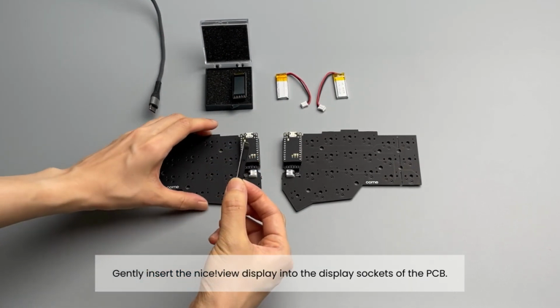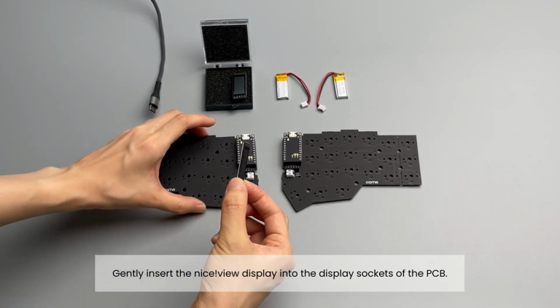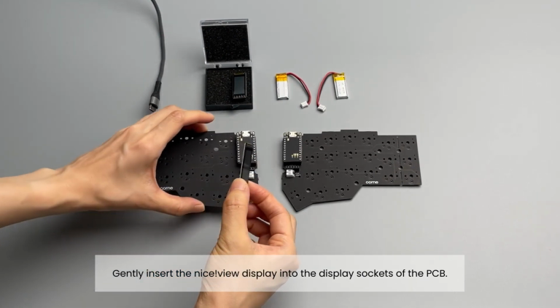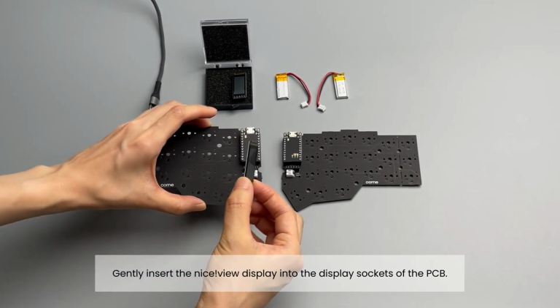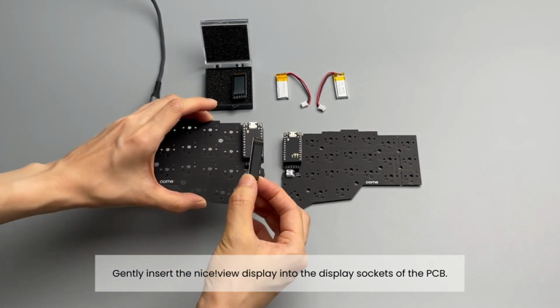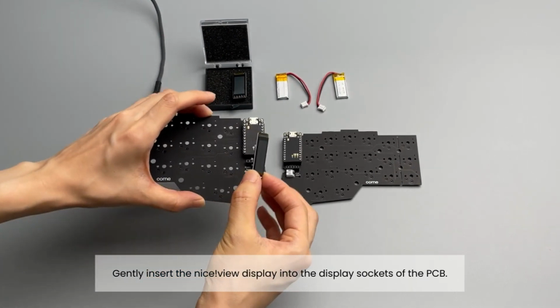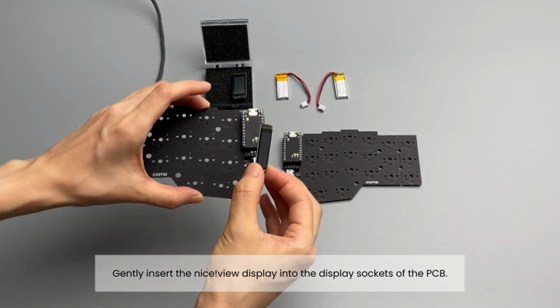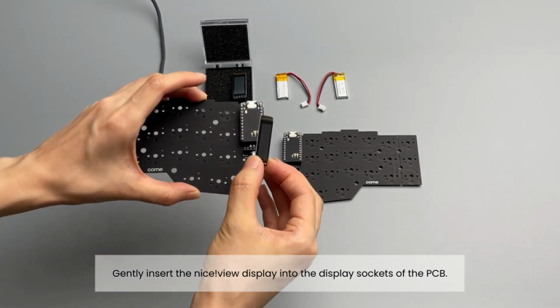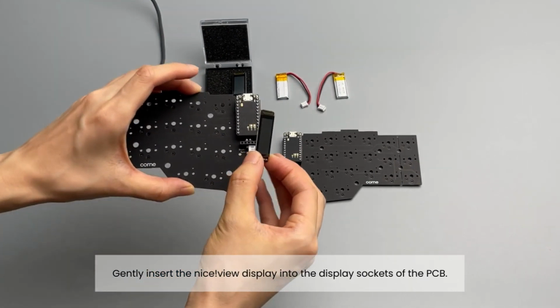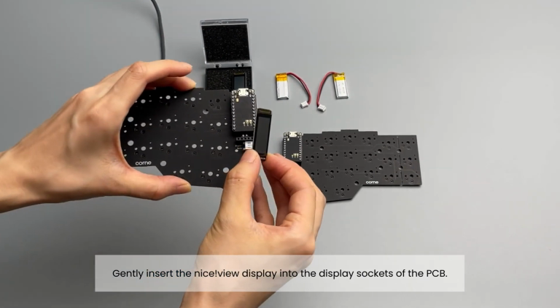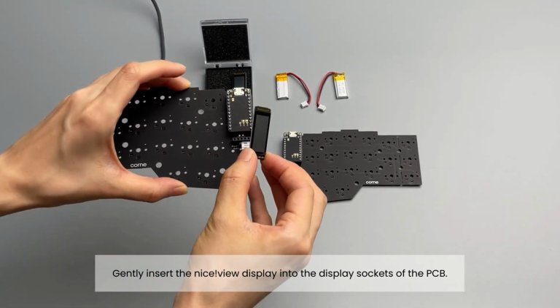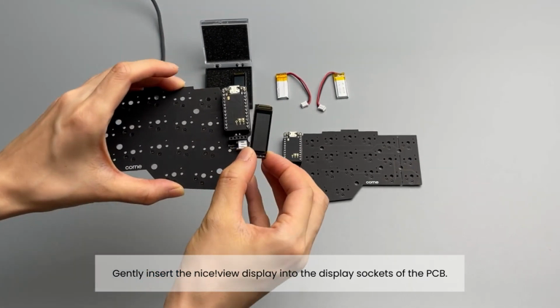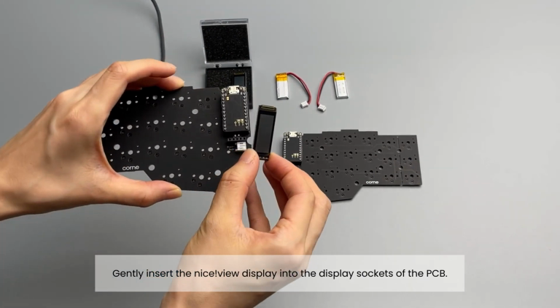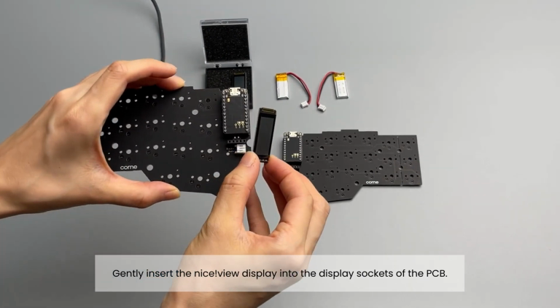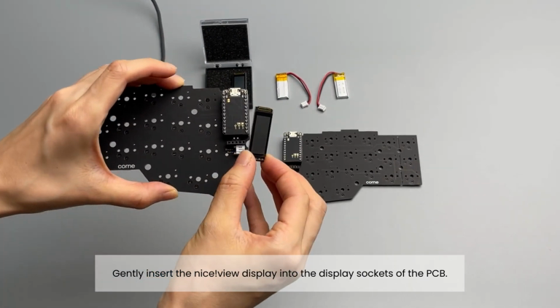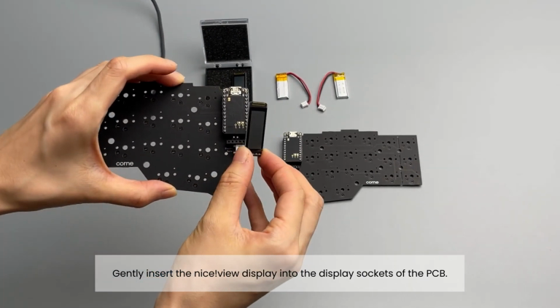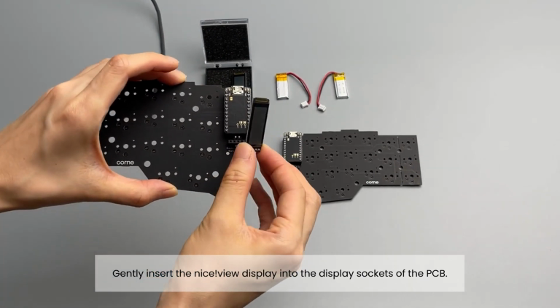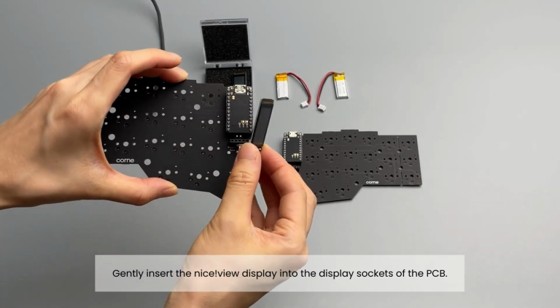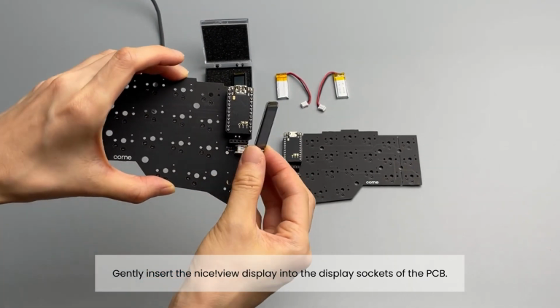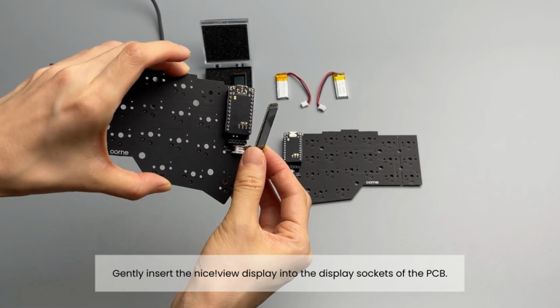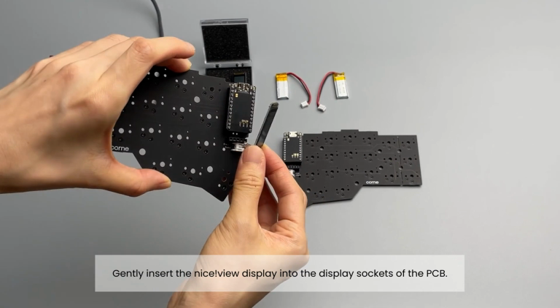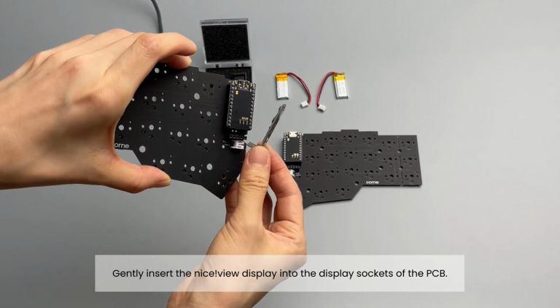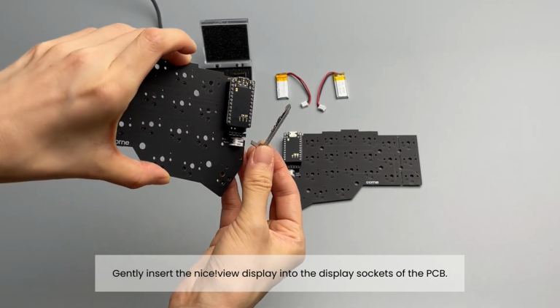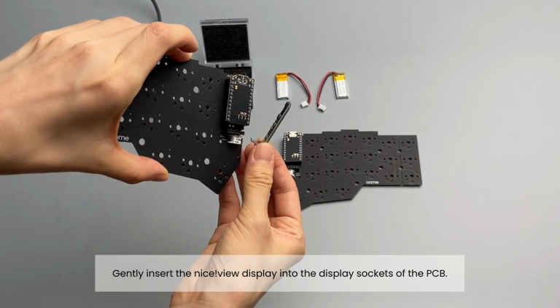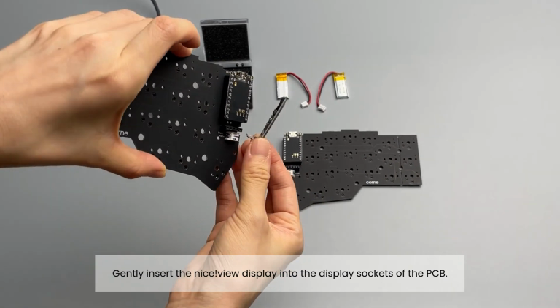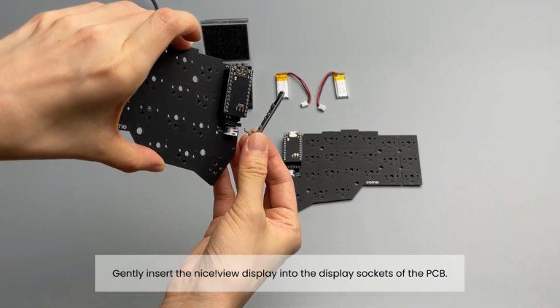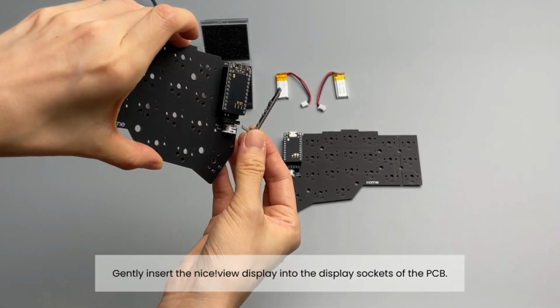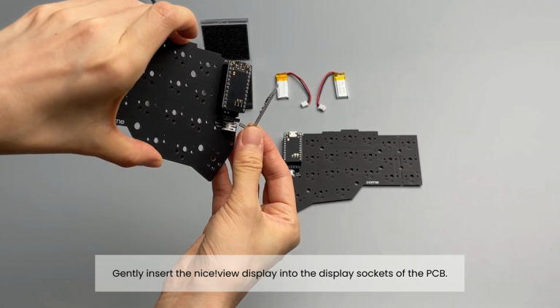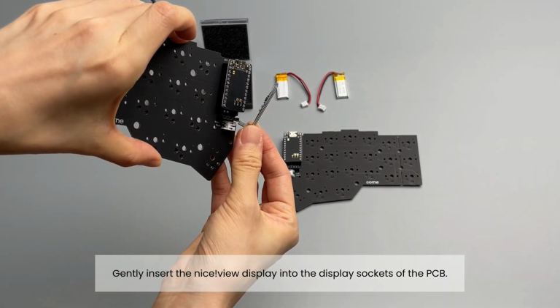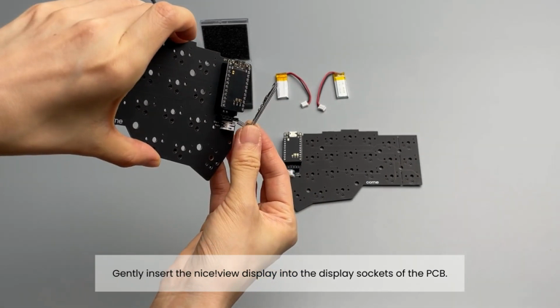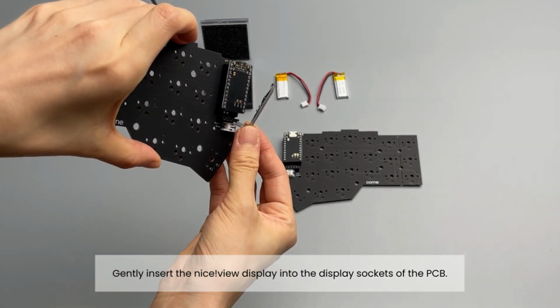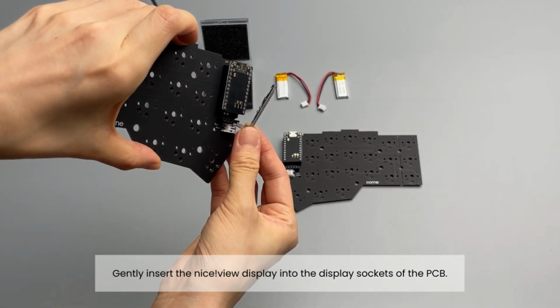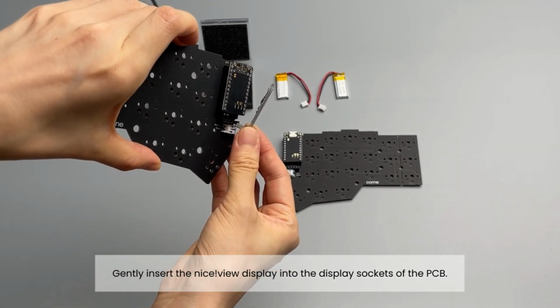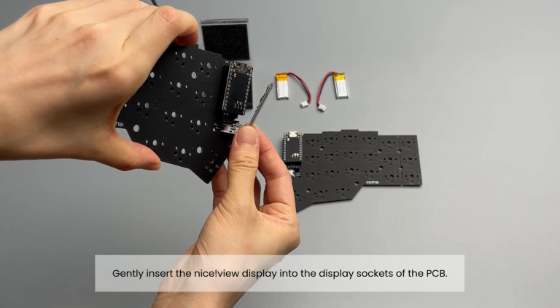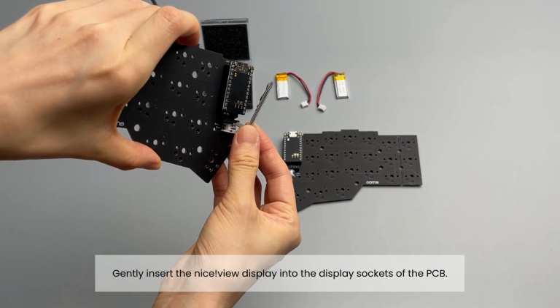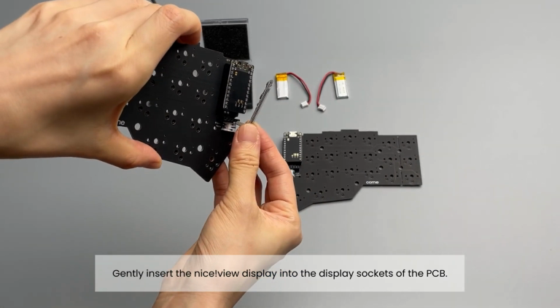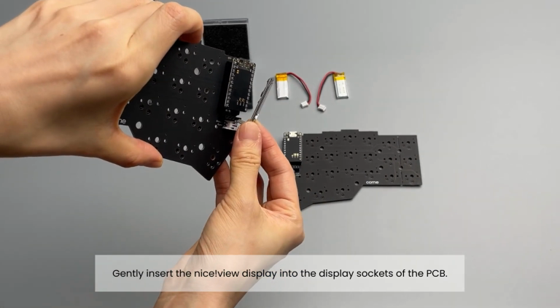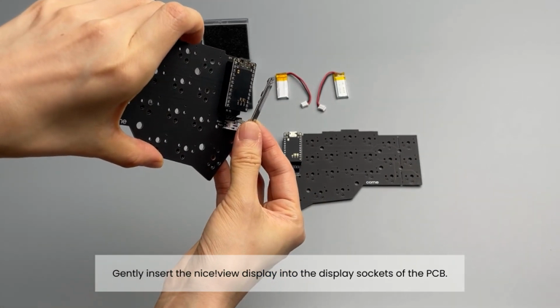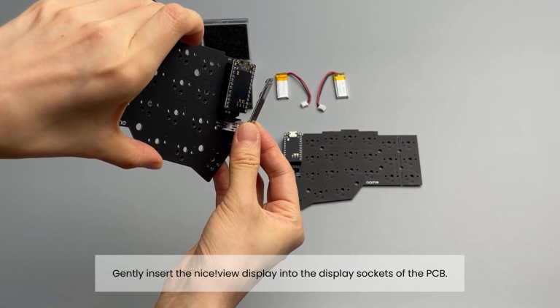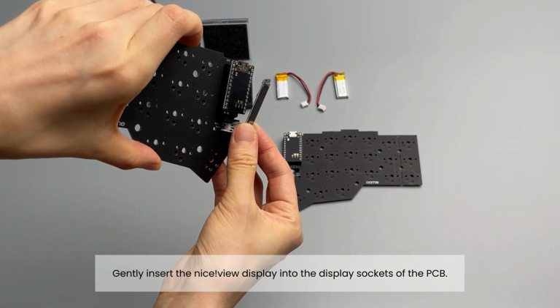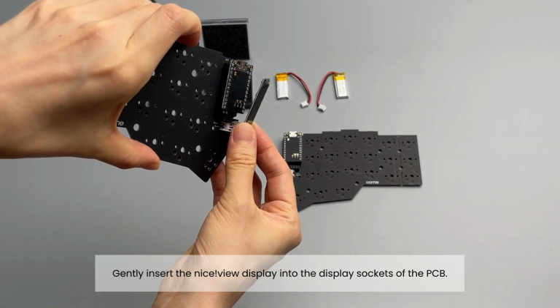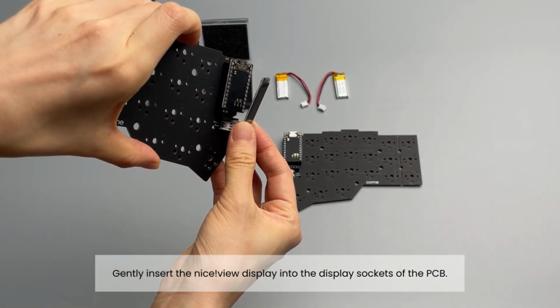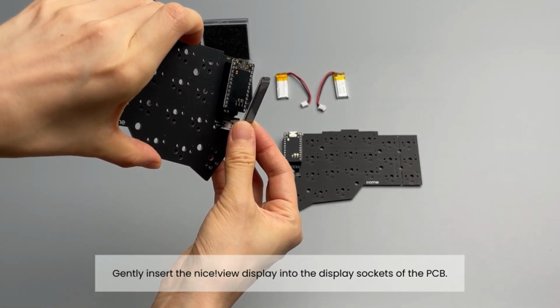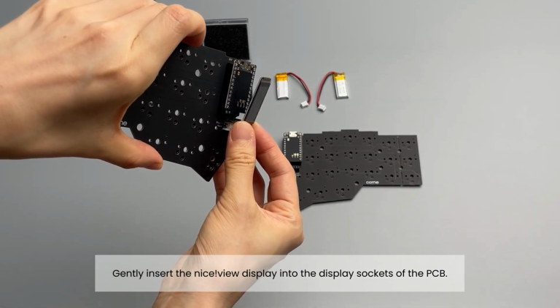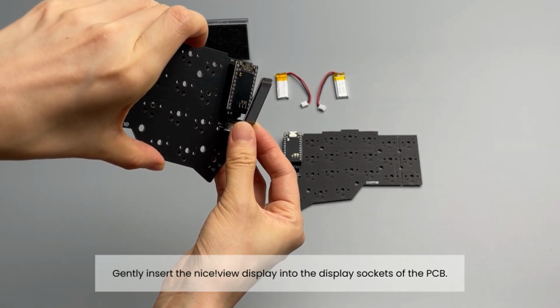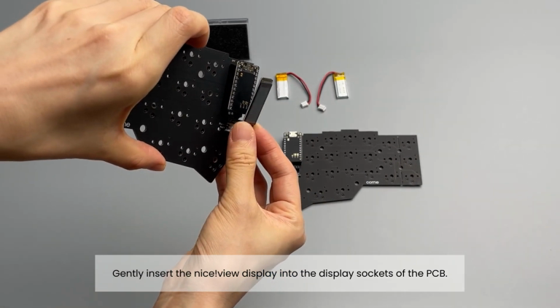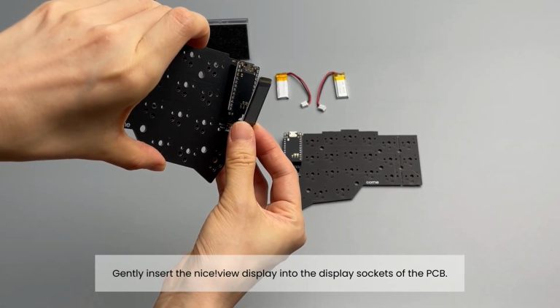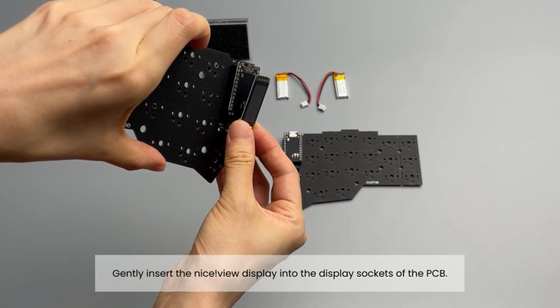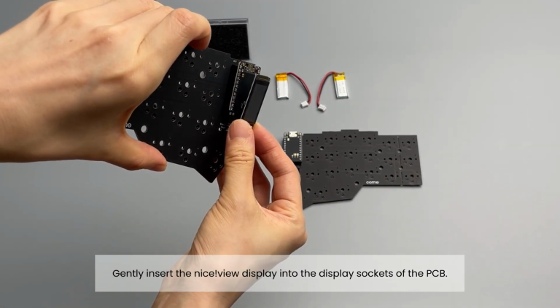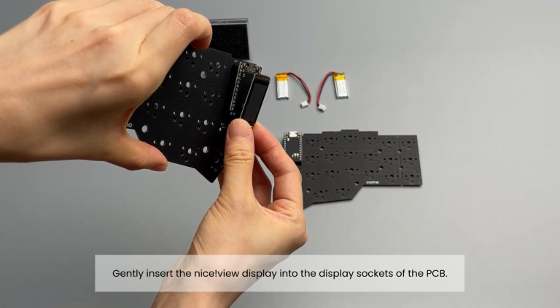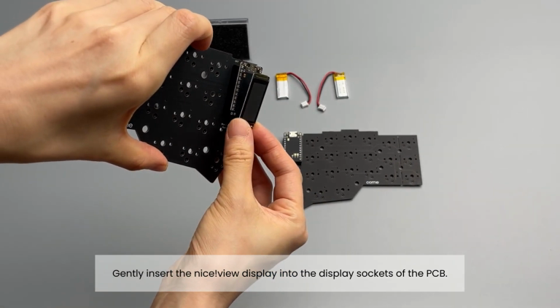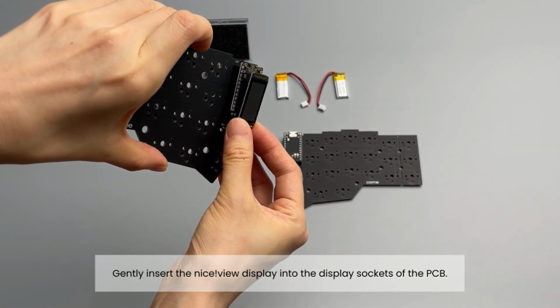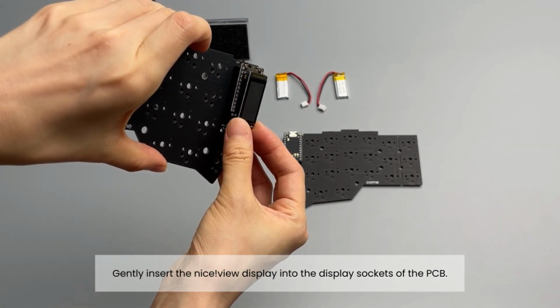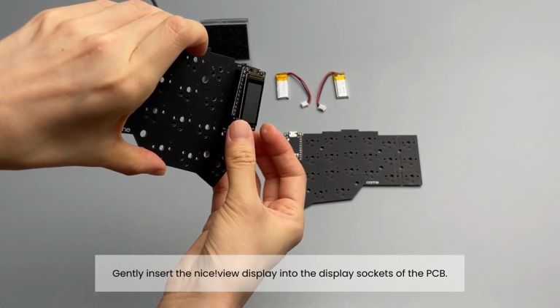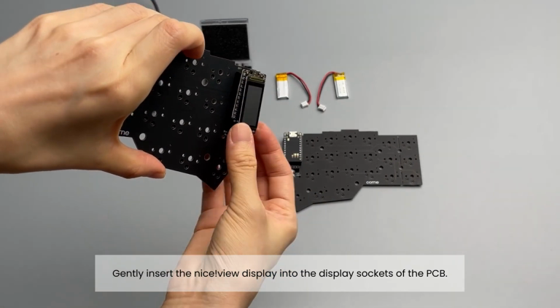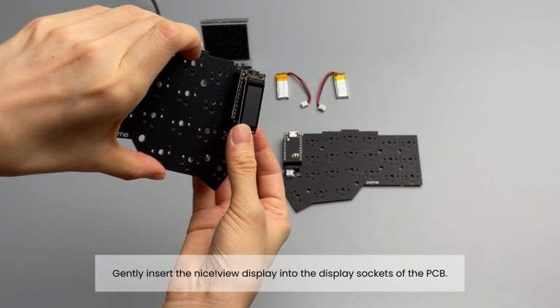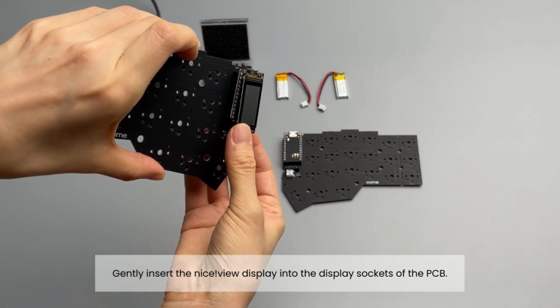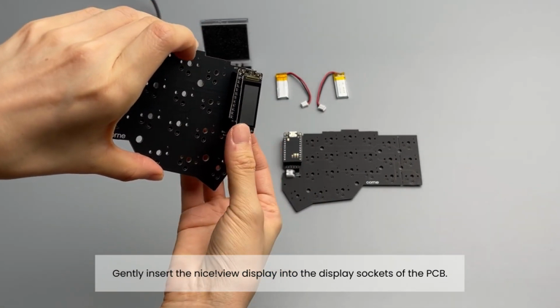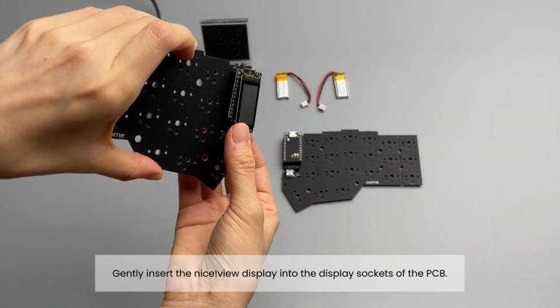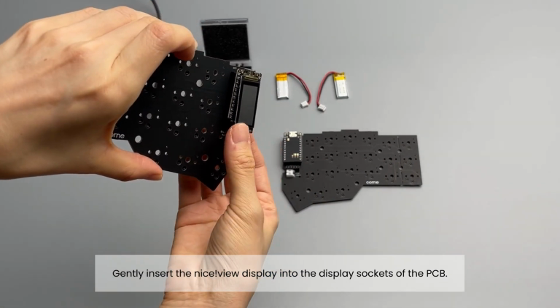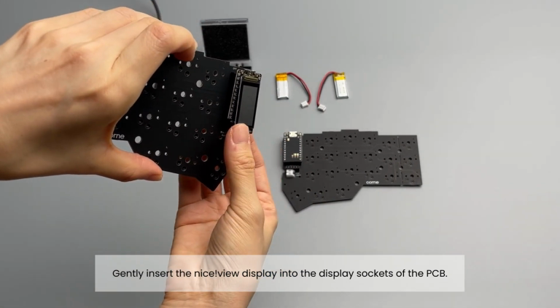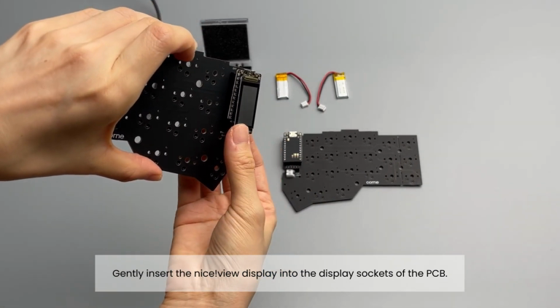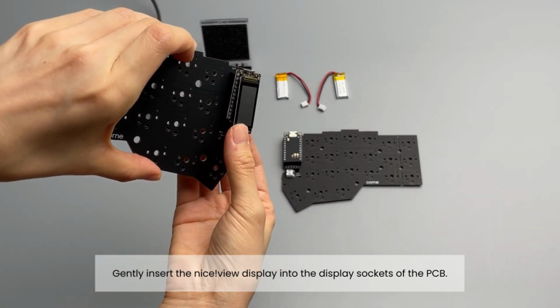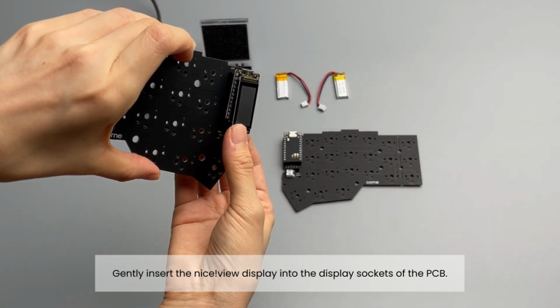Gently insert the display into the display sockets of the PCB. Take your time to ensure a secure connection.